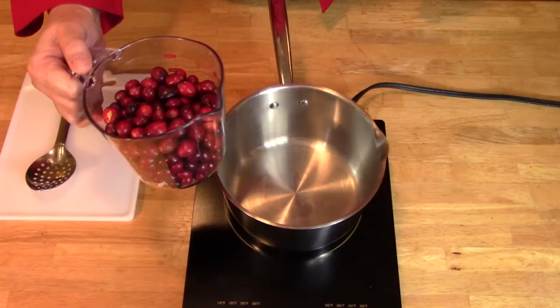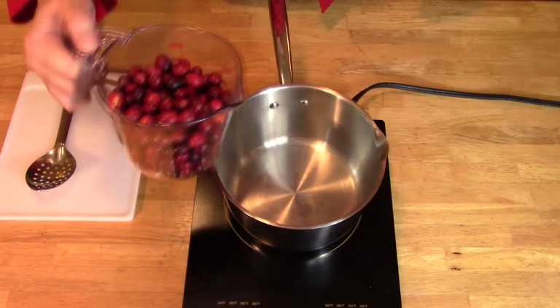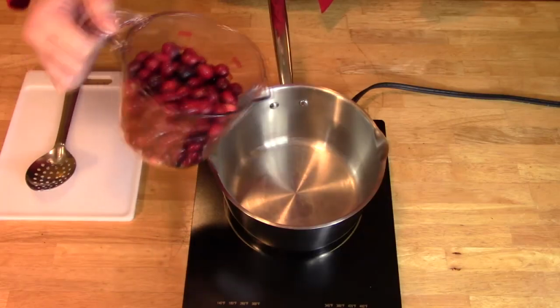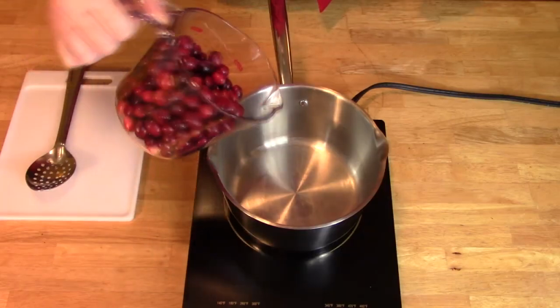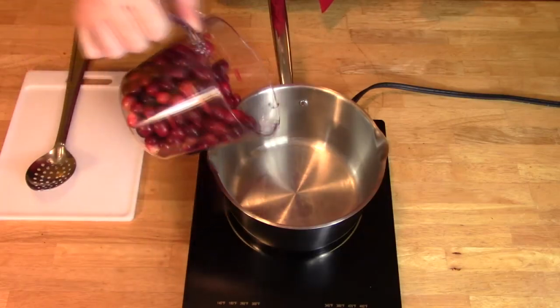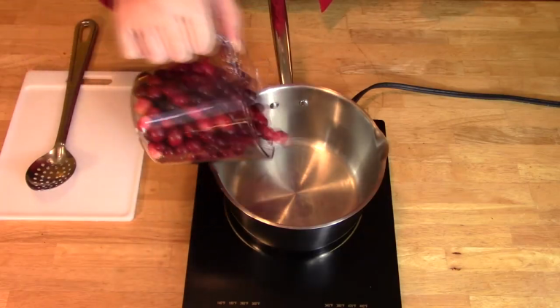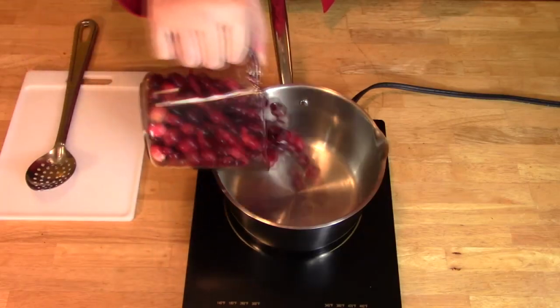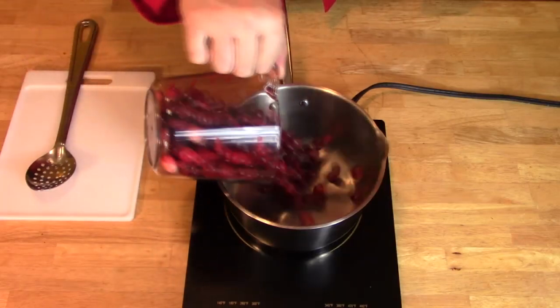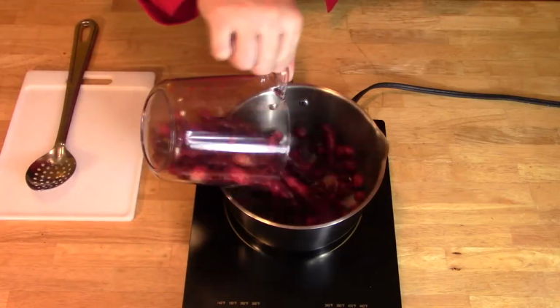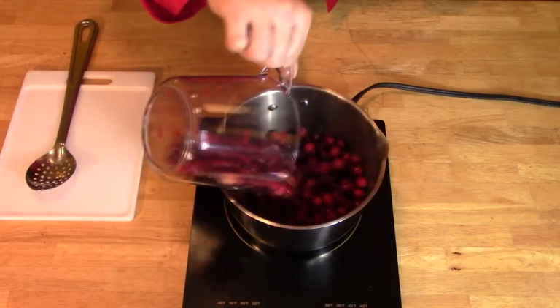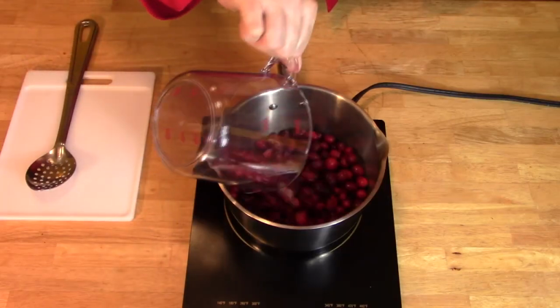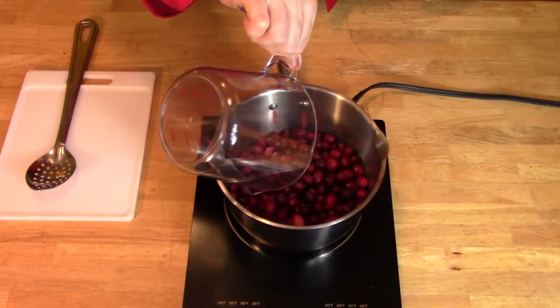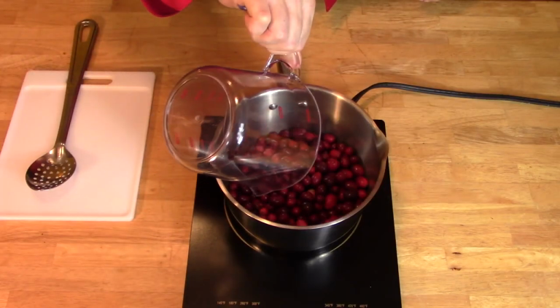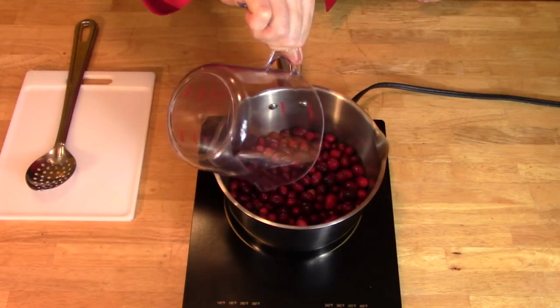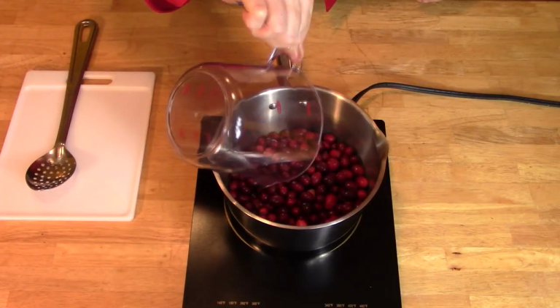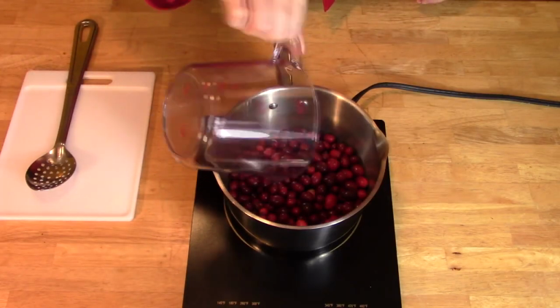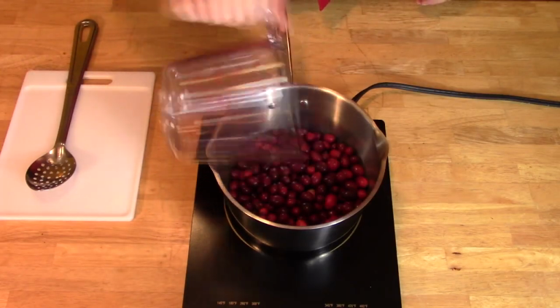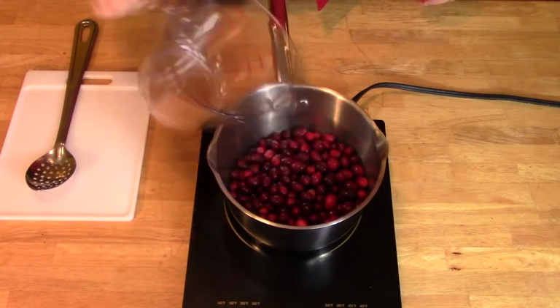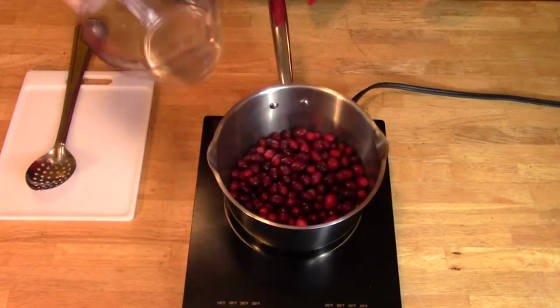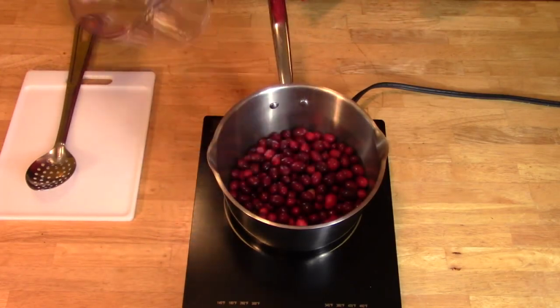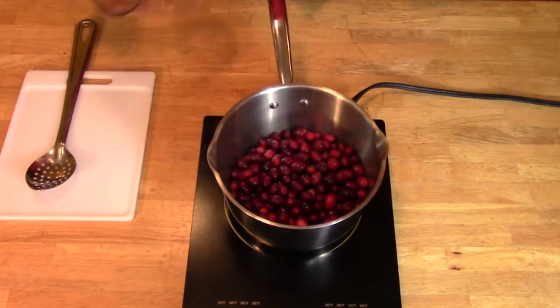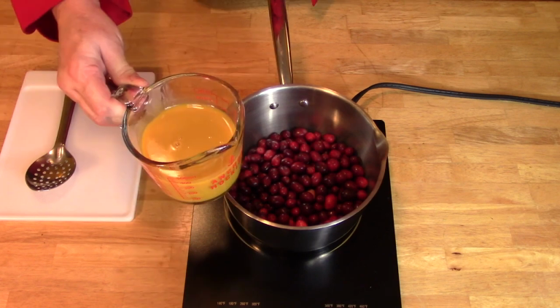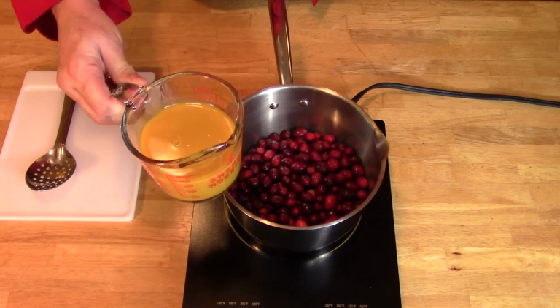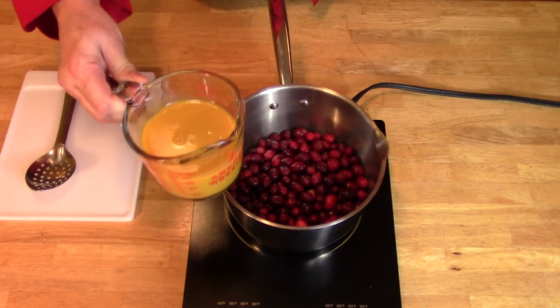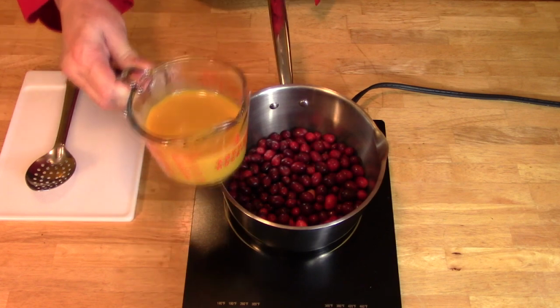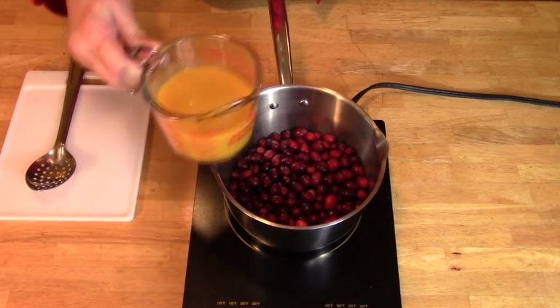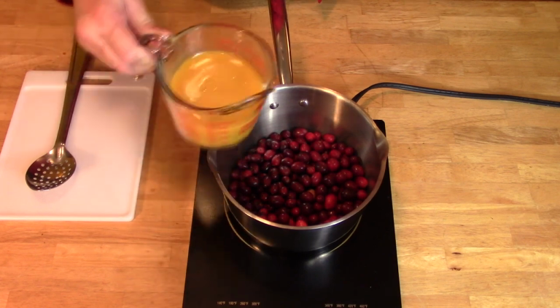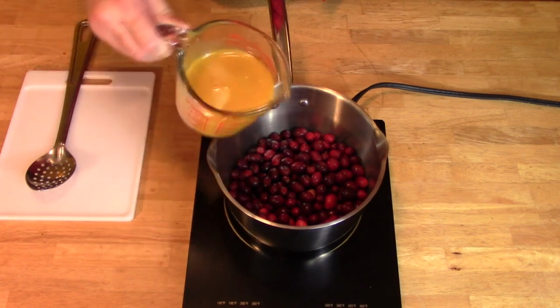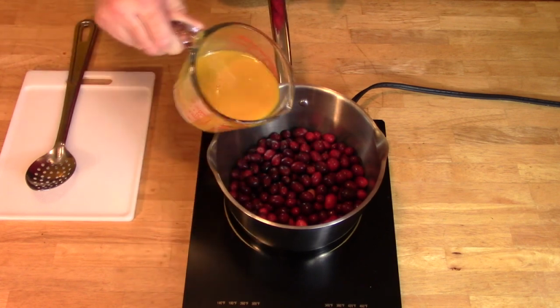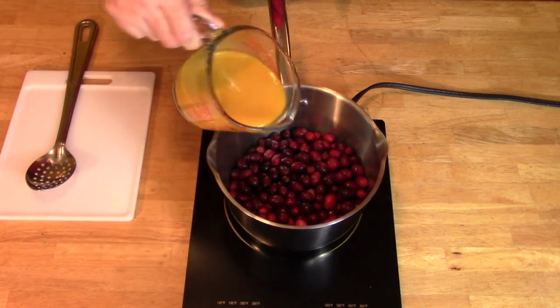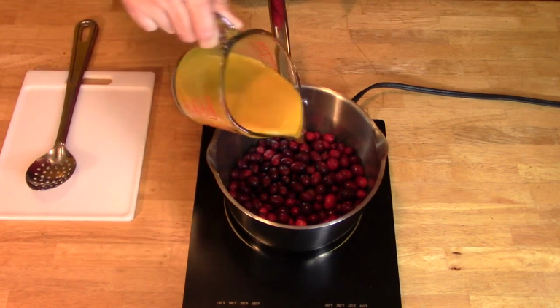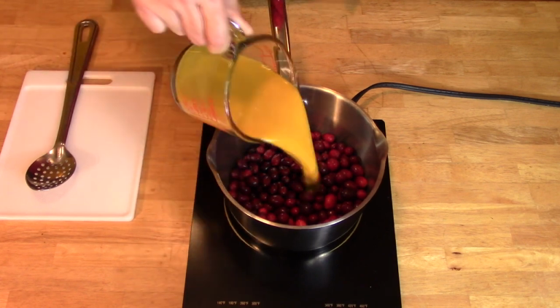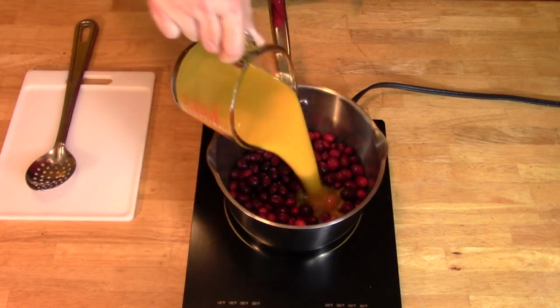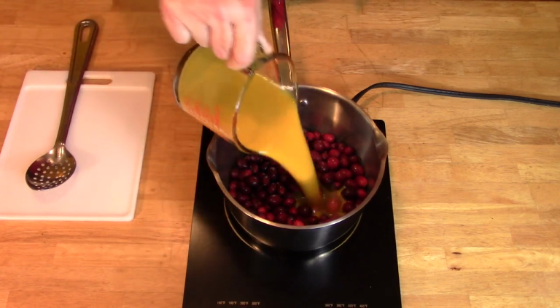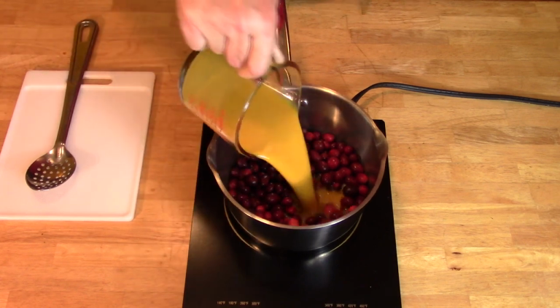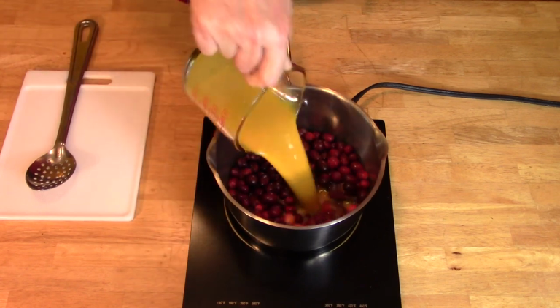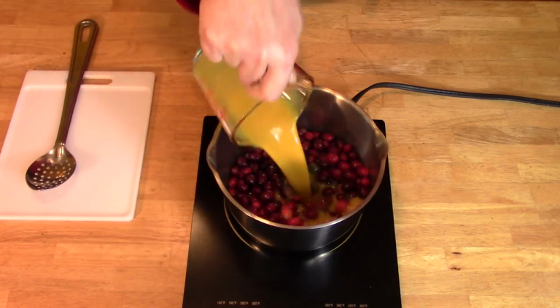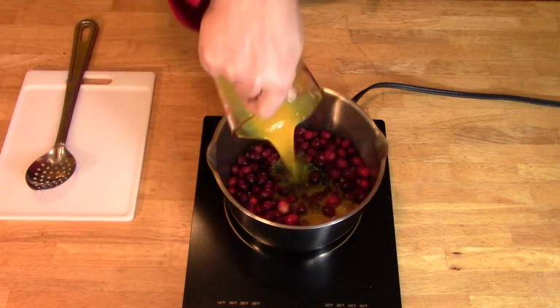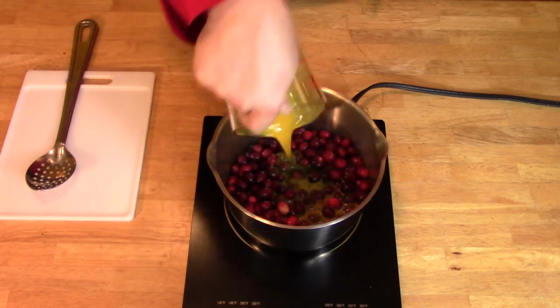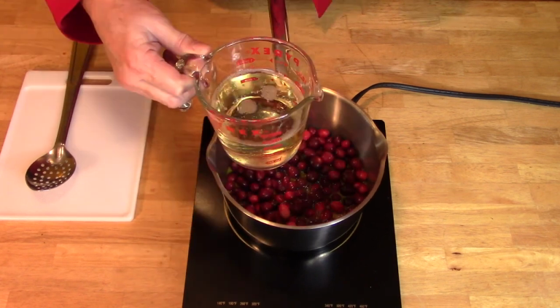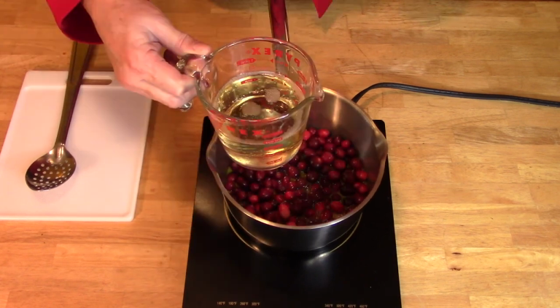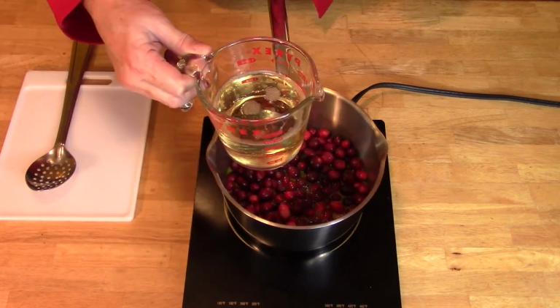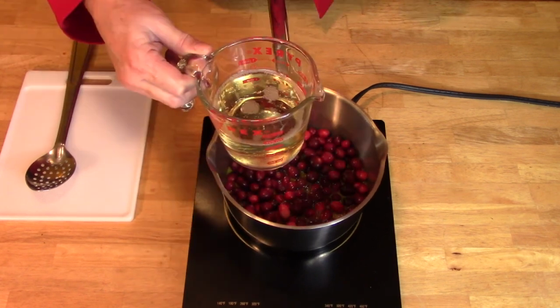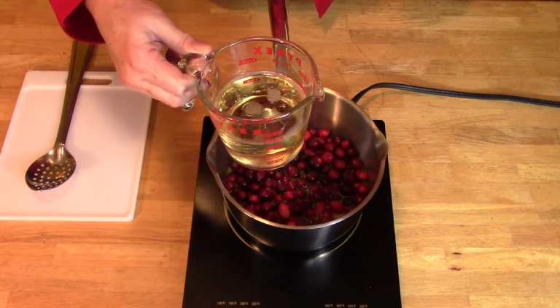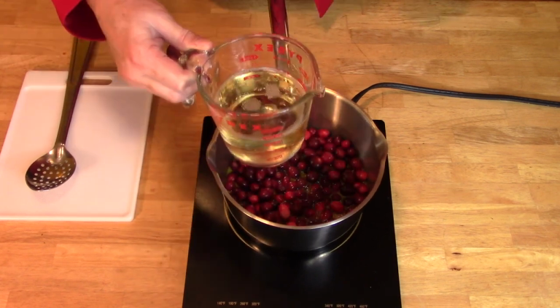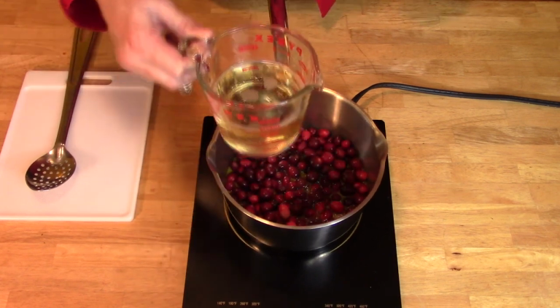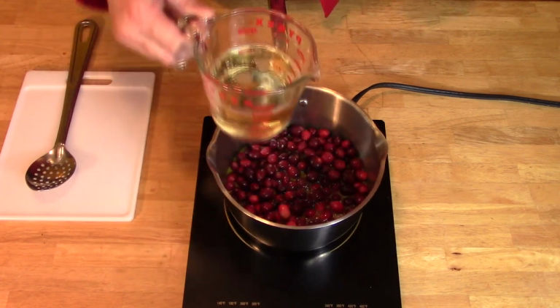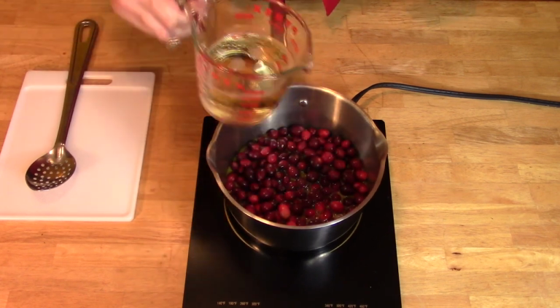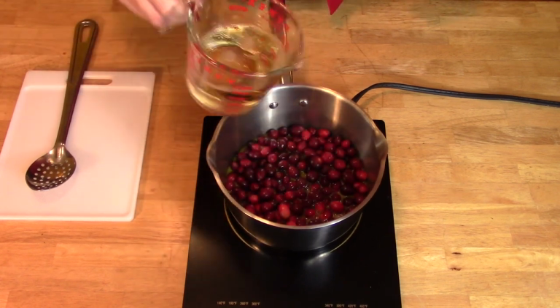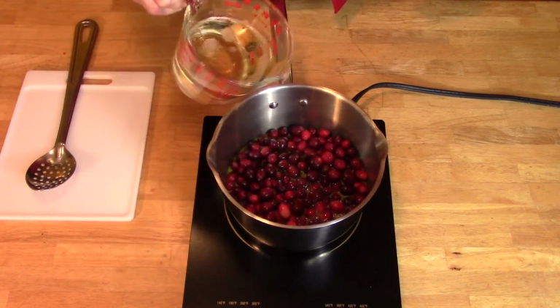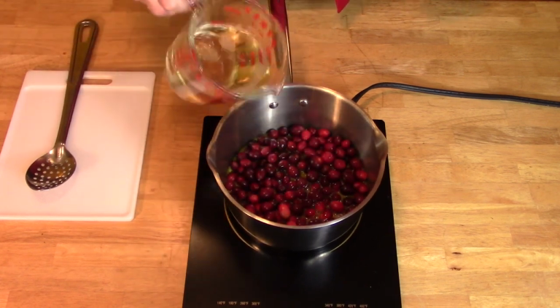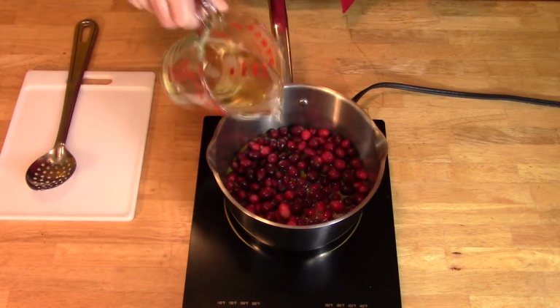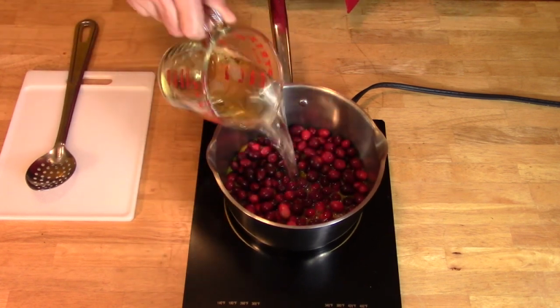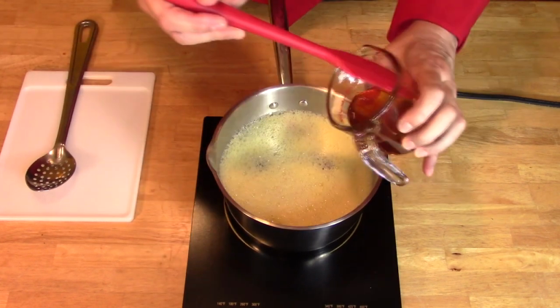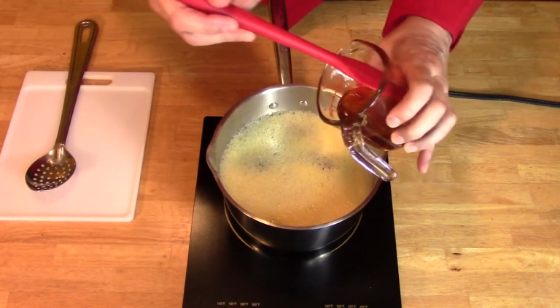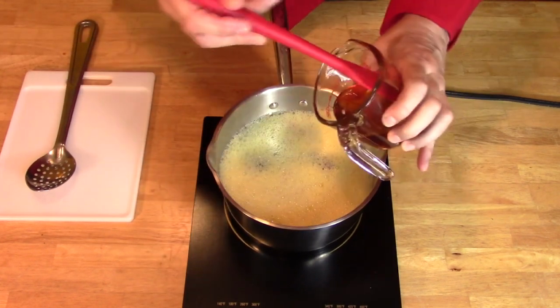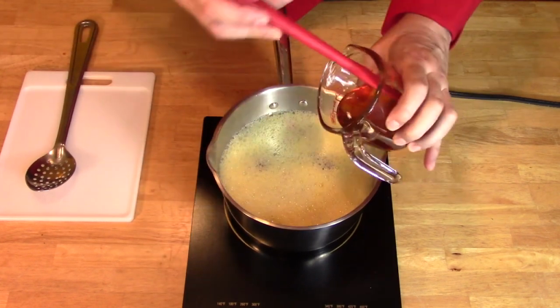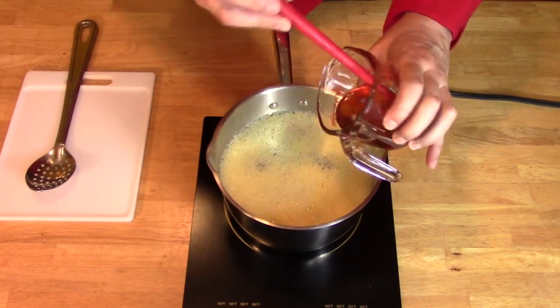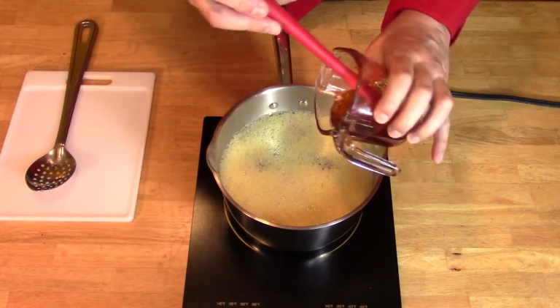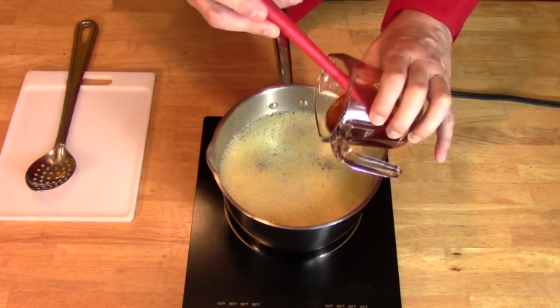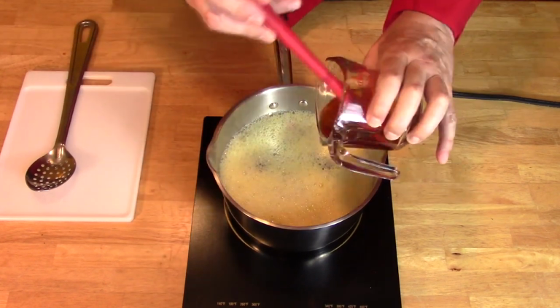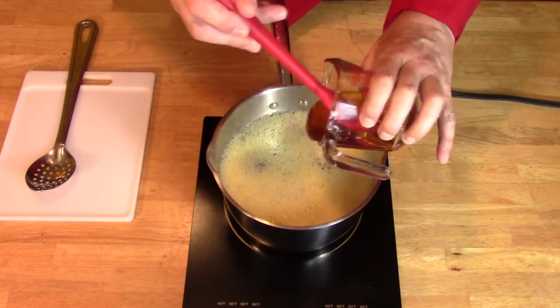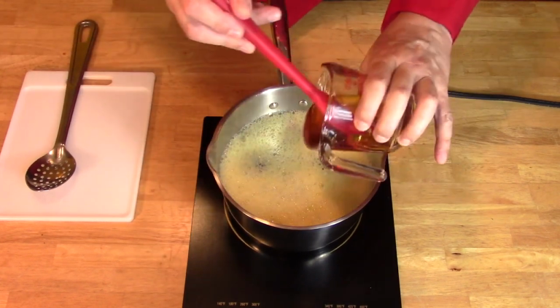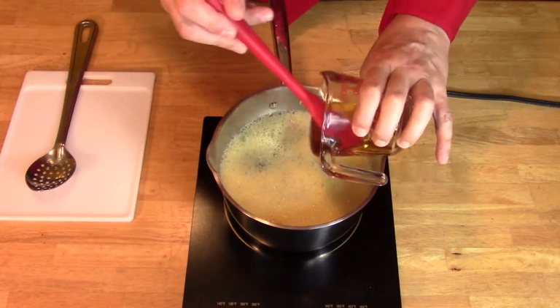Take a saucepan and pour in 12 ounces of cranberries, 12 ounces of orange juice concentrate, 12 ounces of champagne, and 4 ounces of honey.